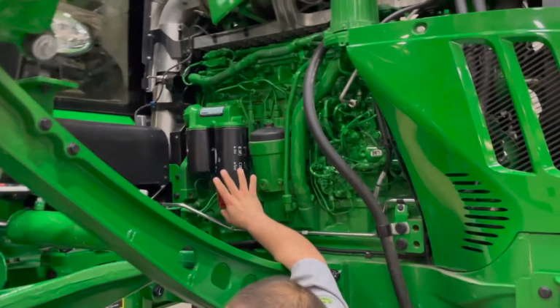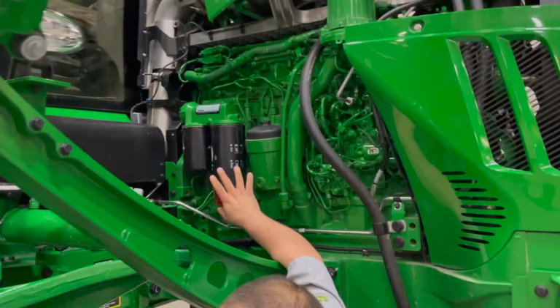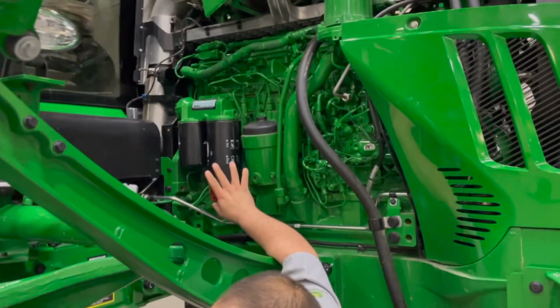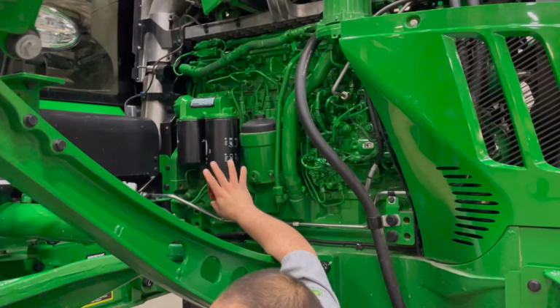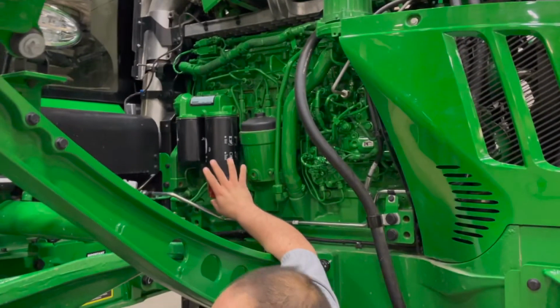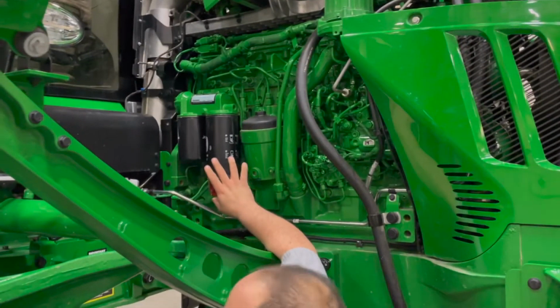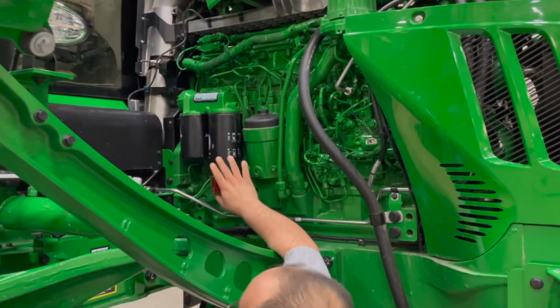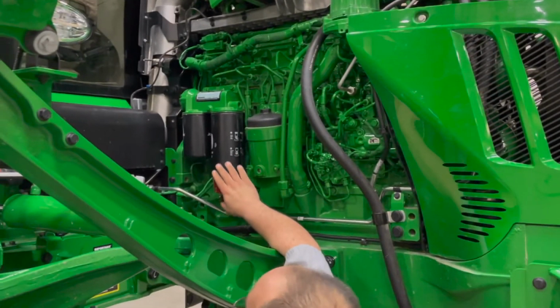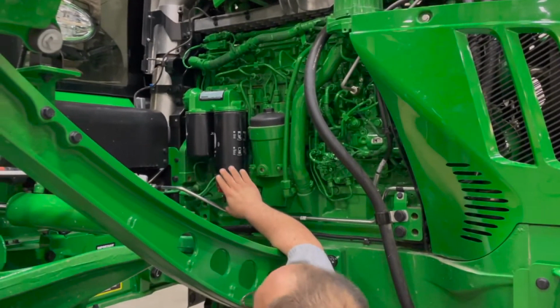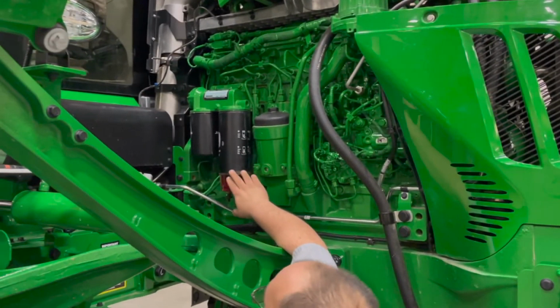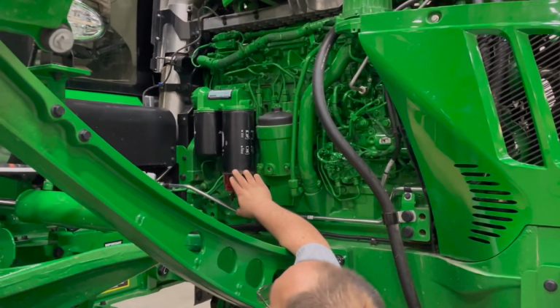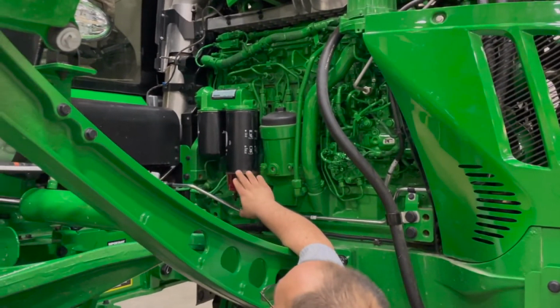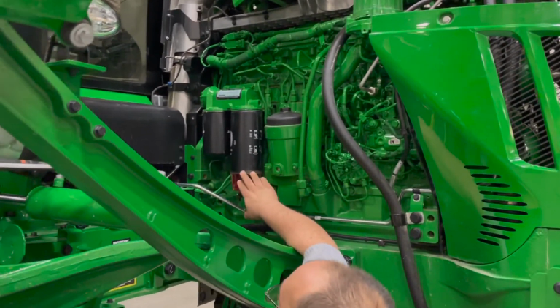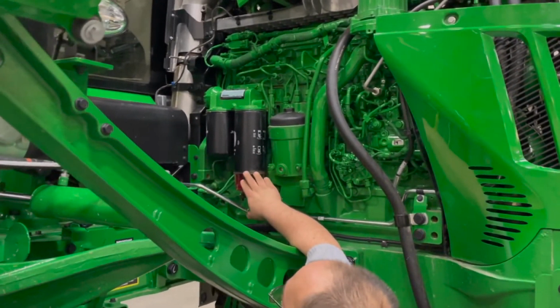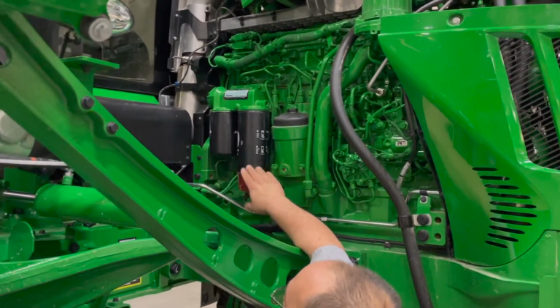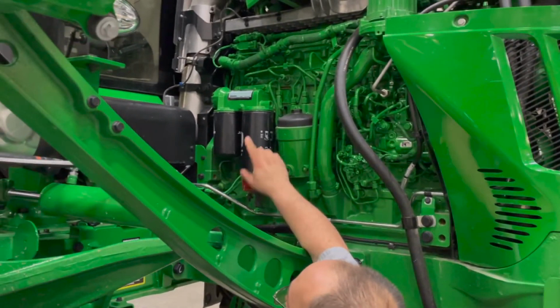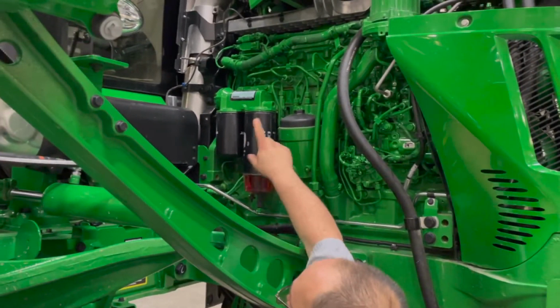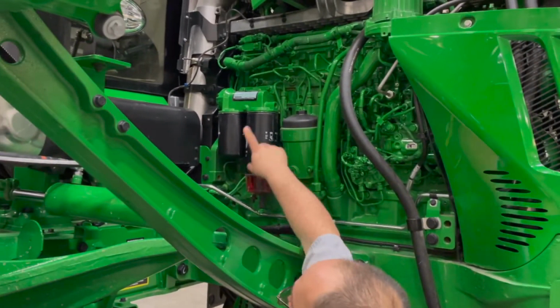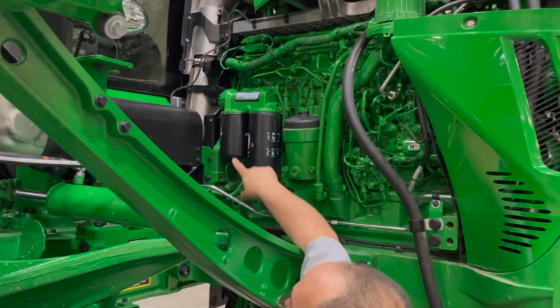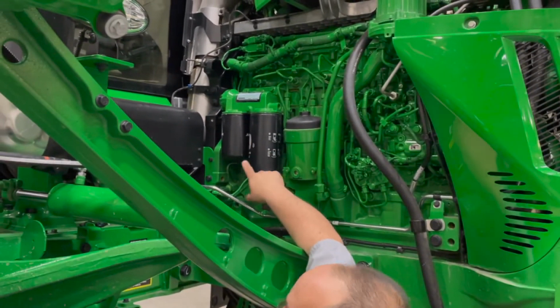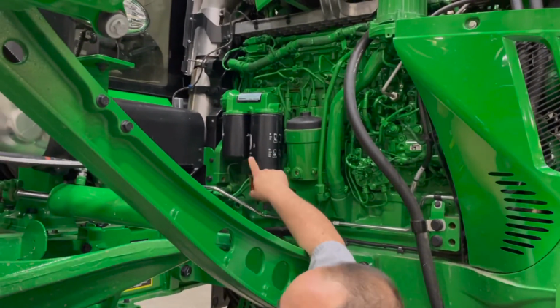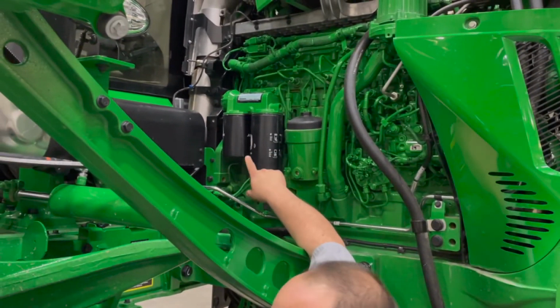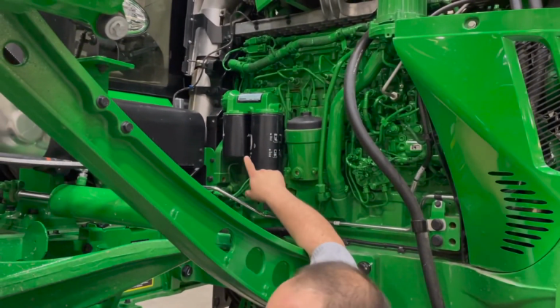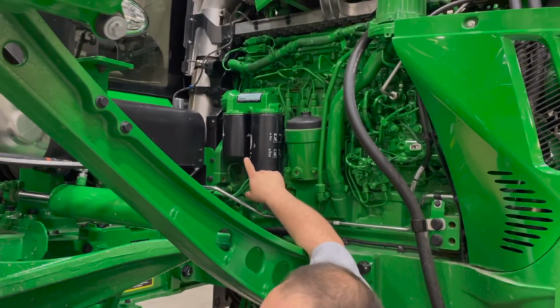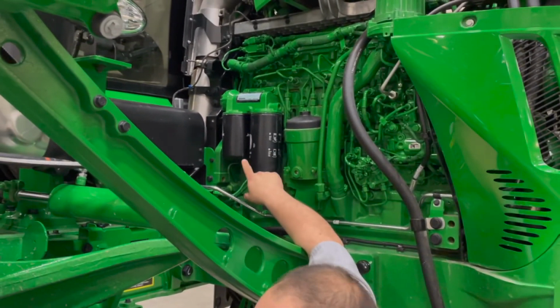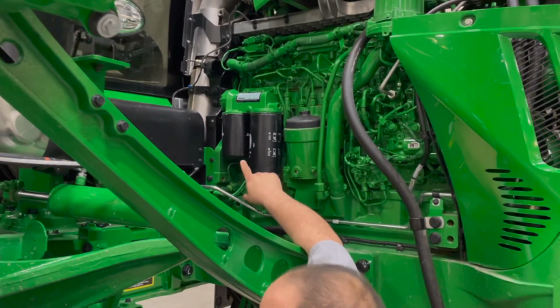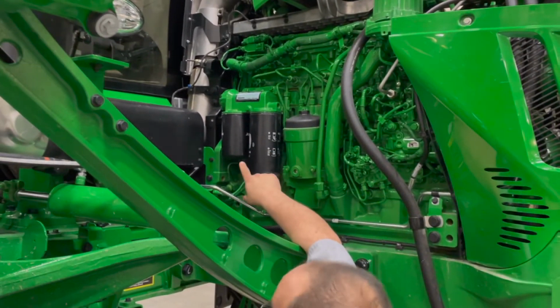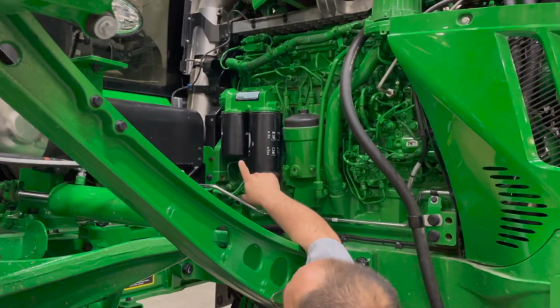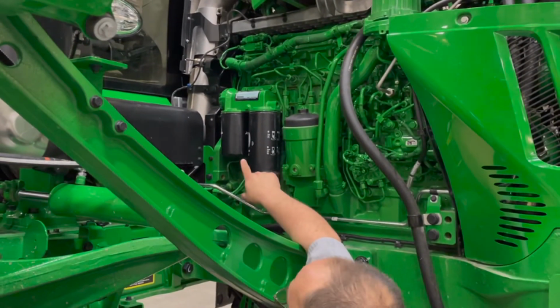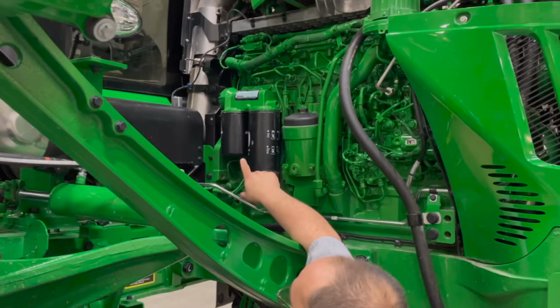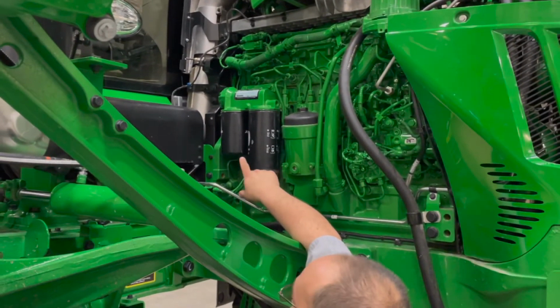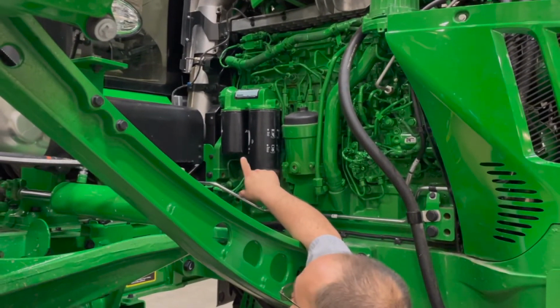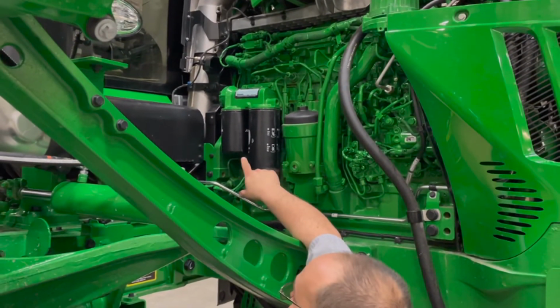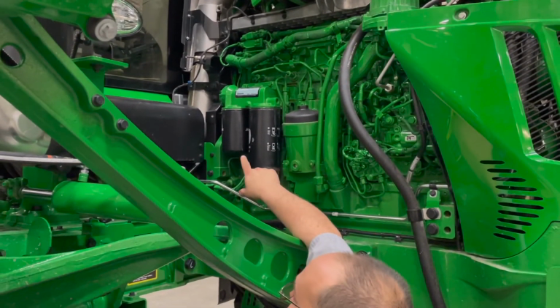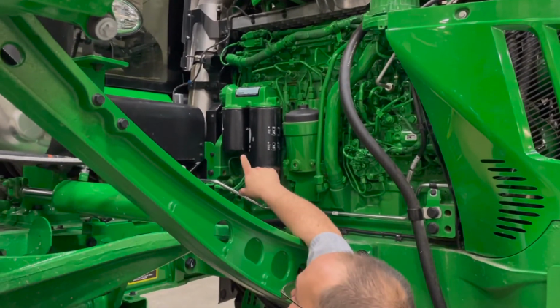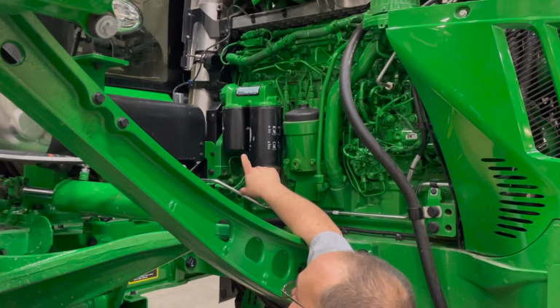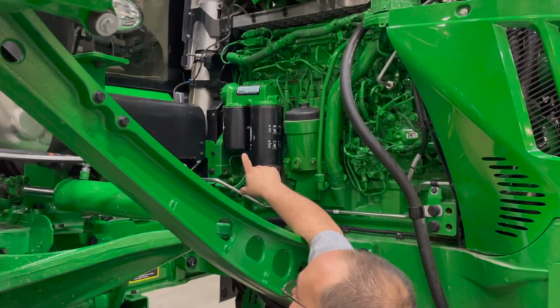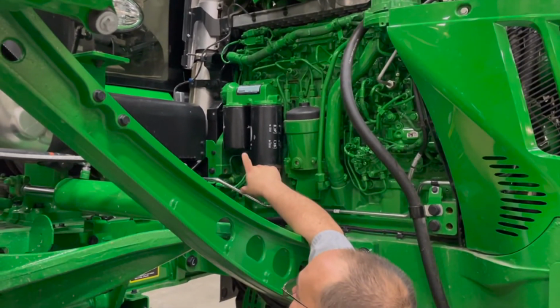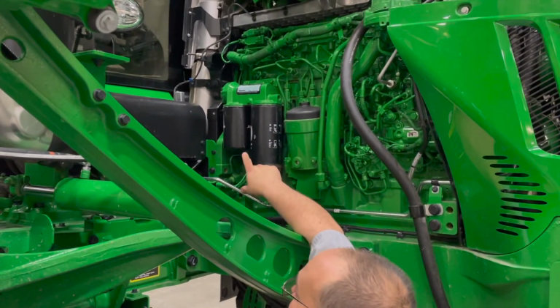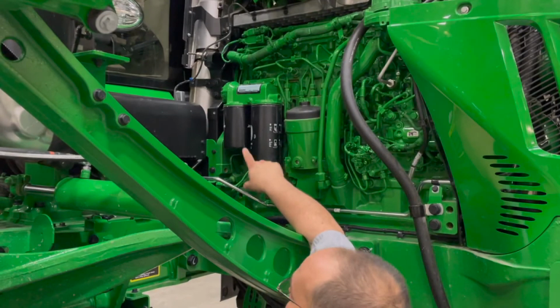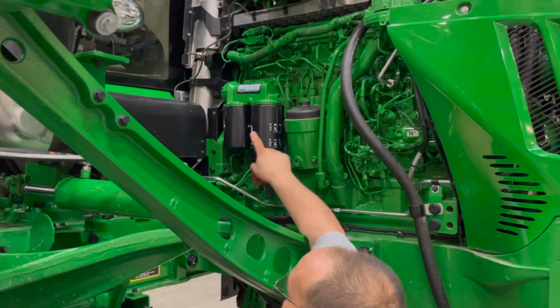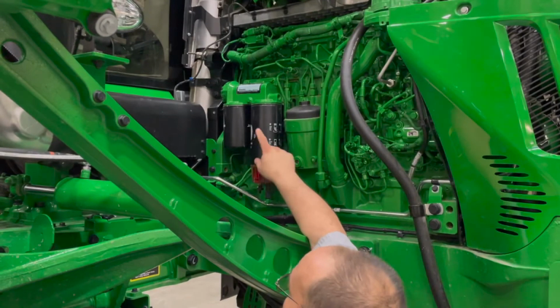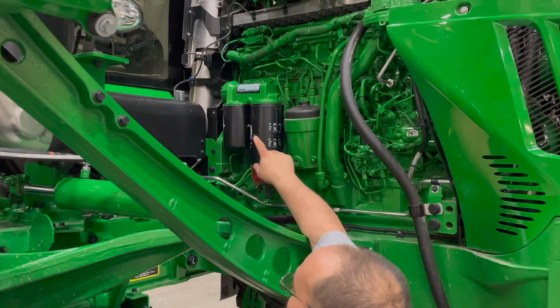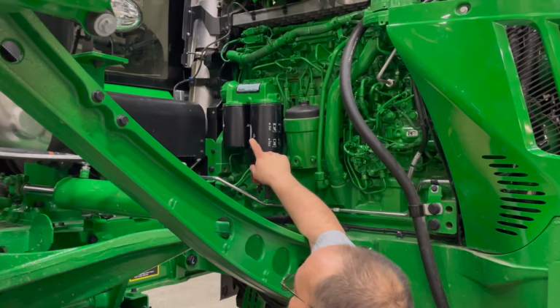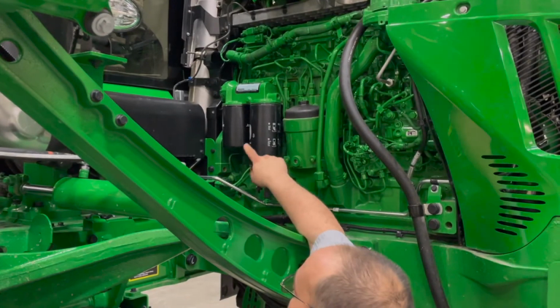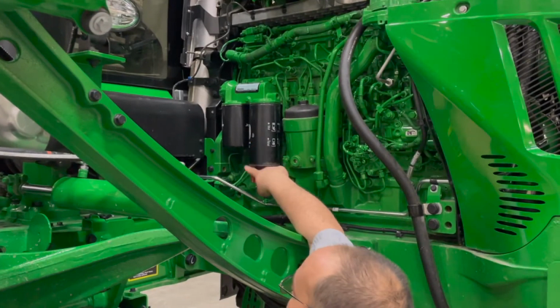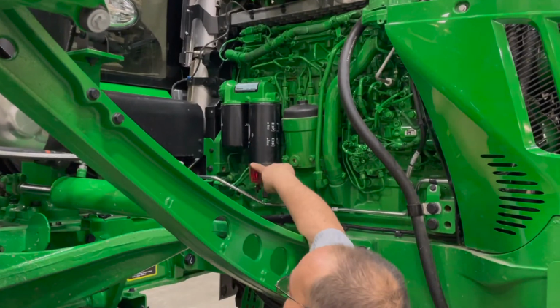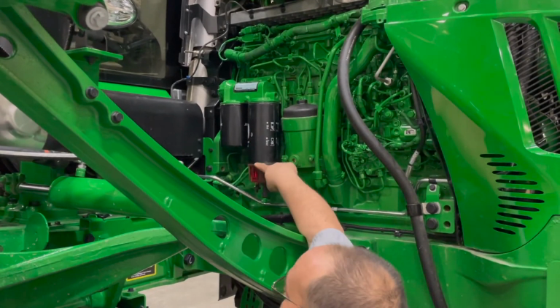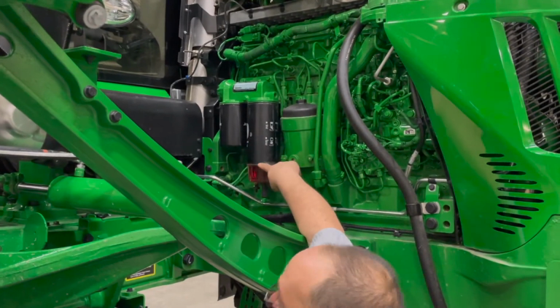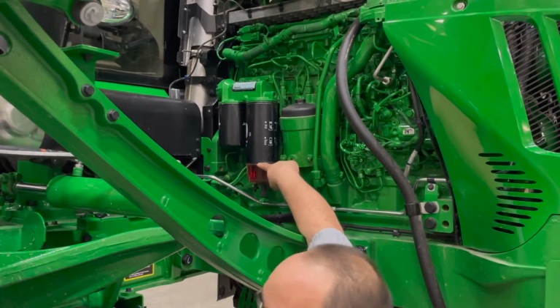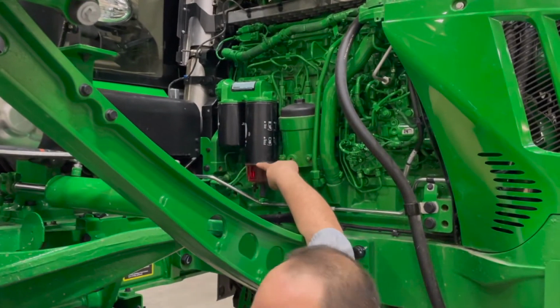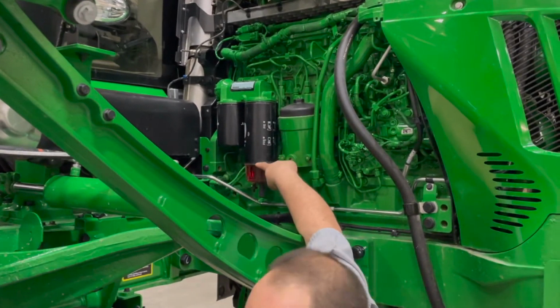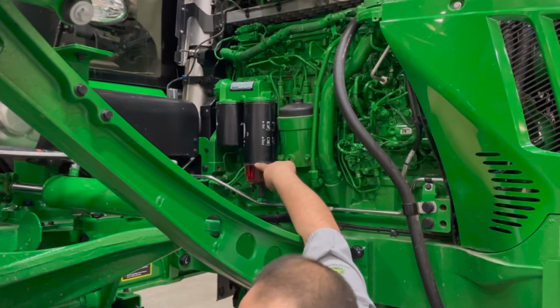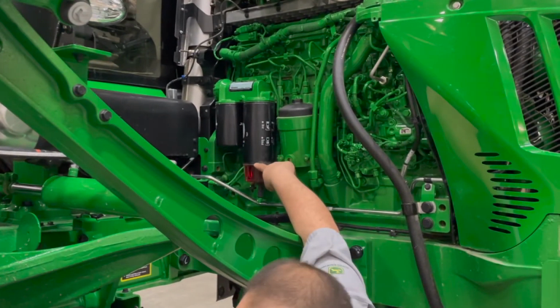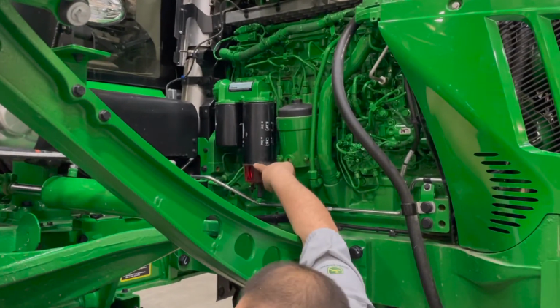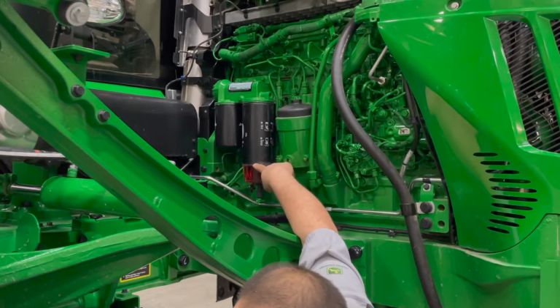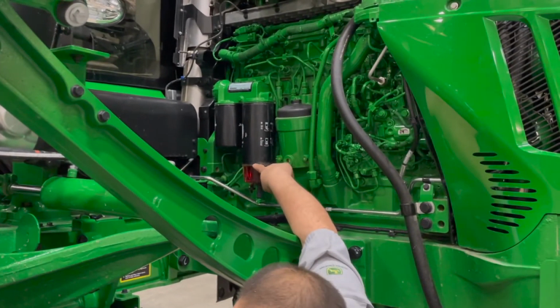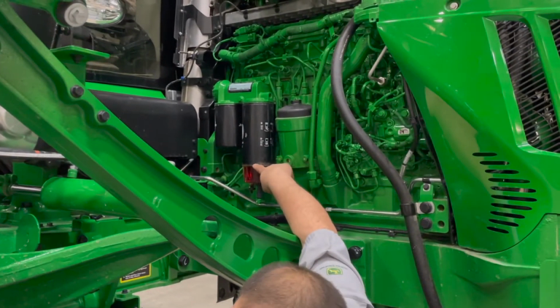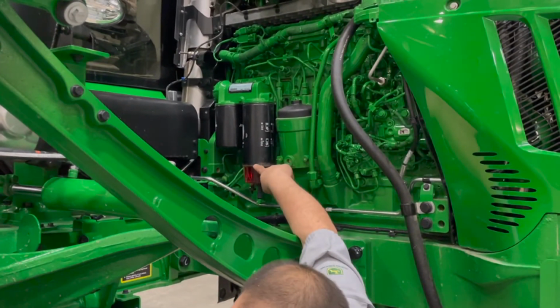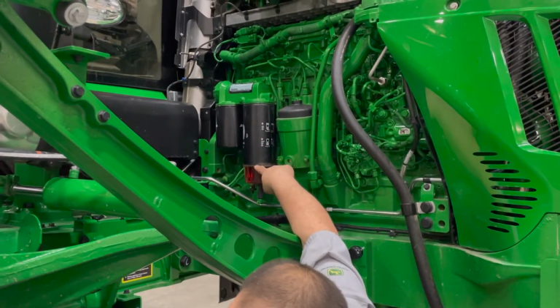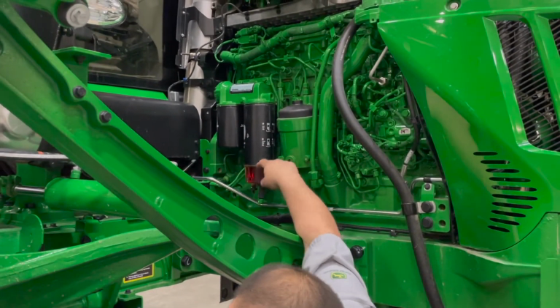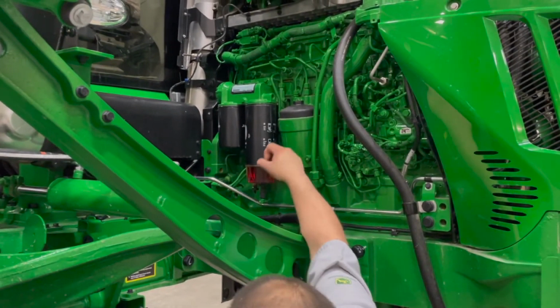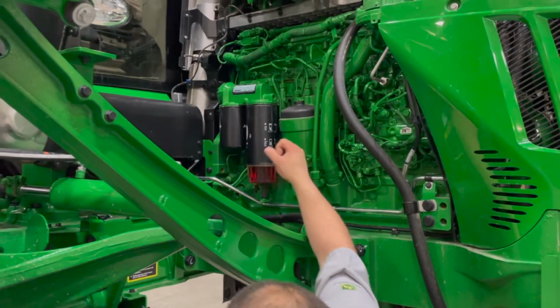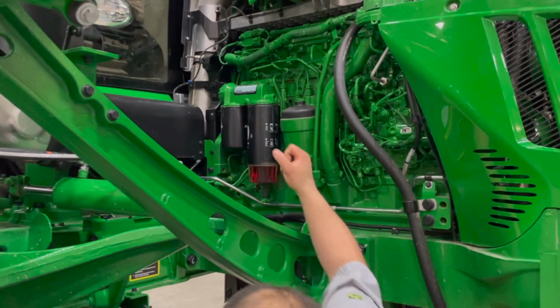When you change the fuel filters for the first time, the second filter — the one closest to the cab — will become a longer filter like the front filter.